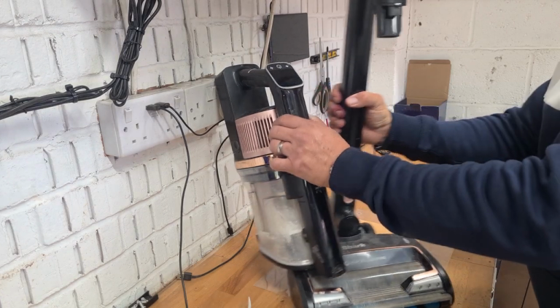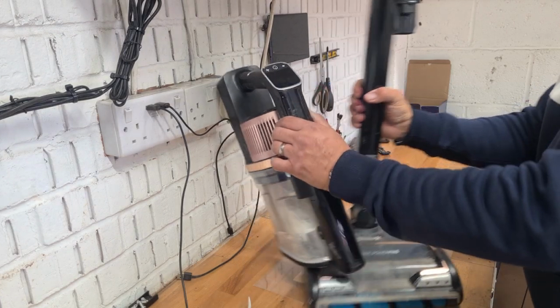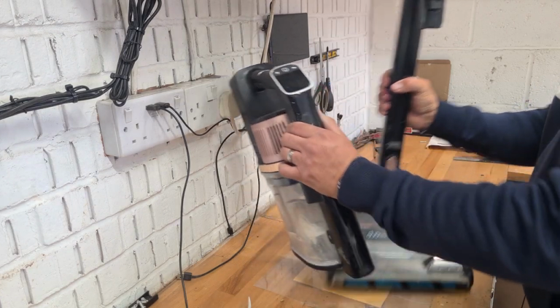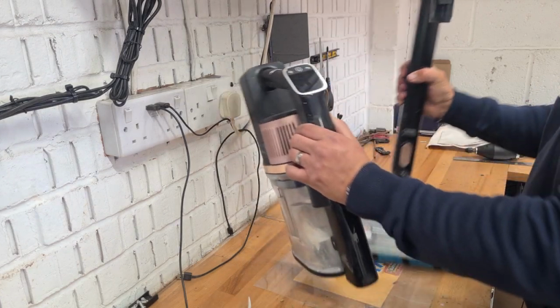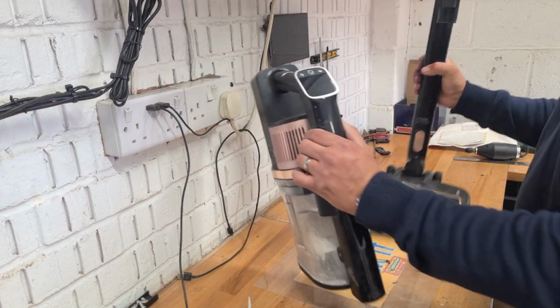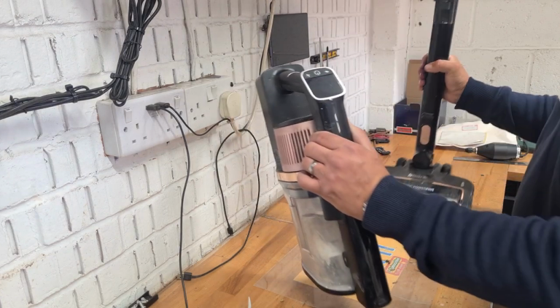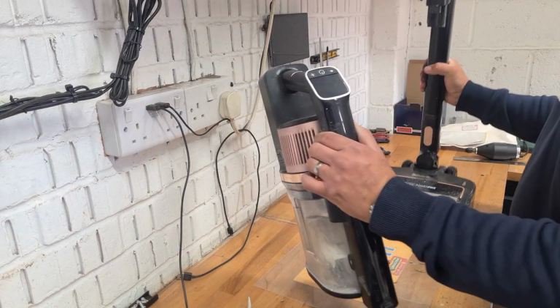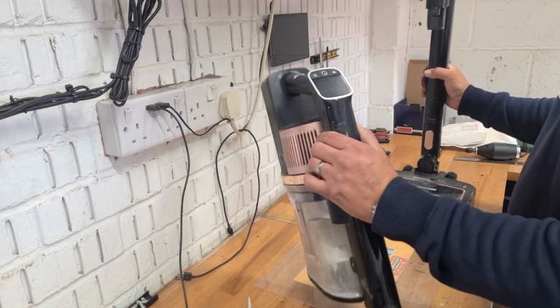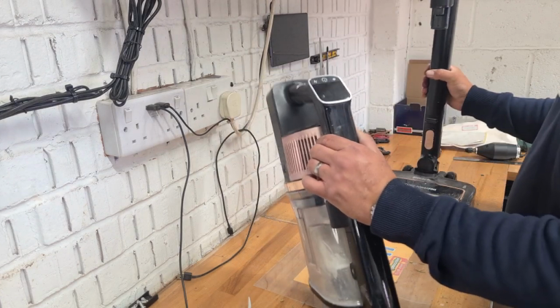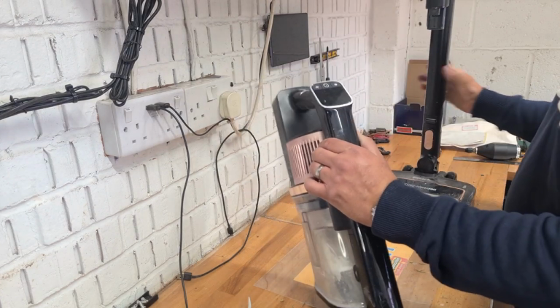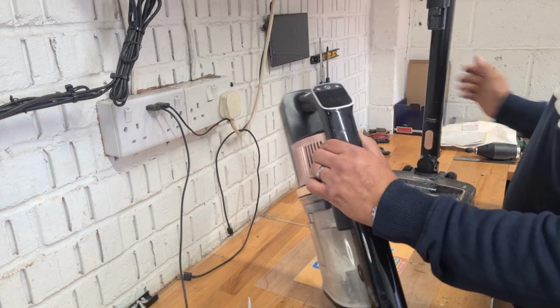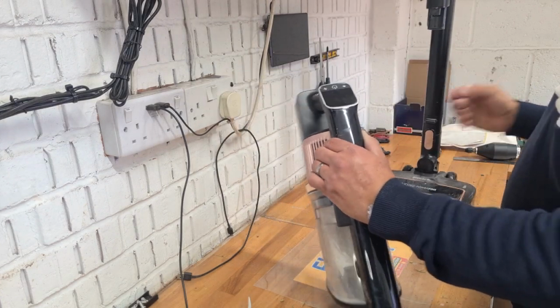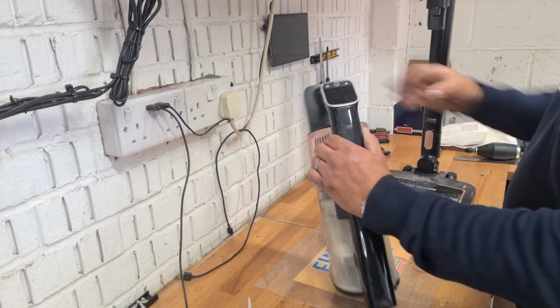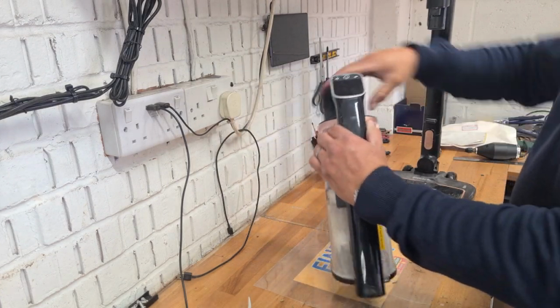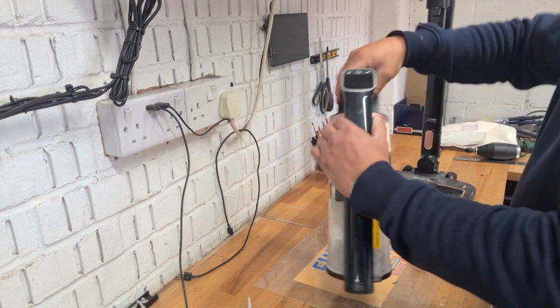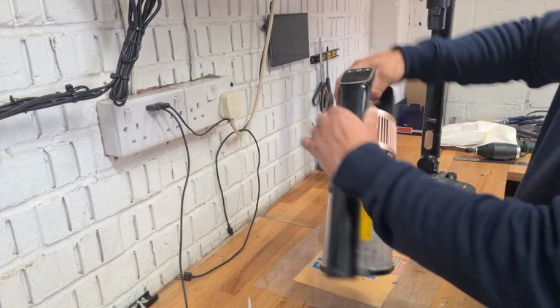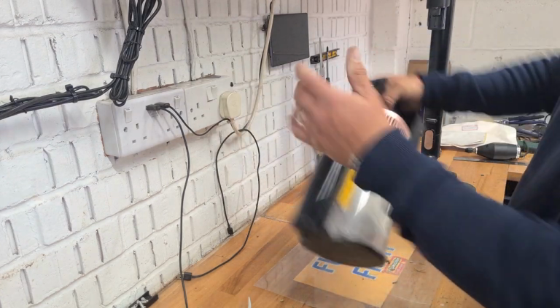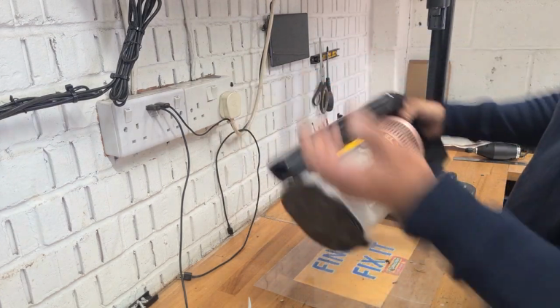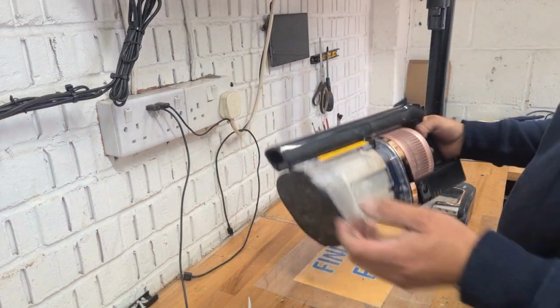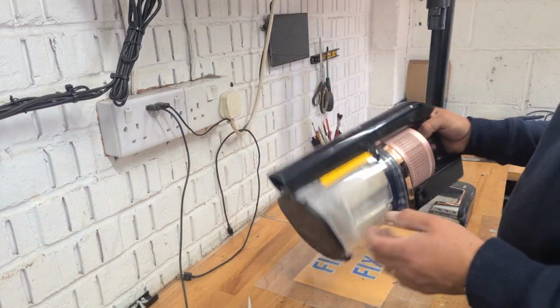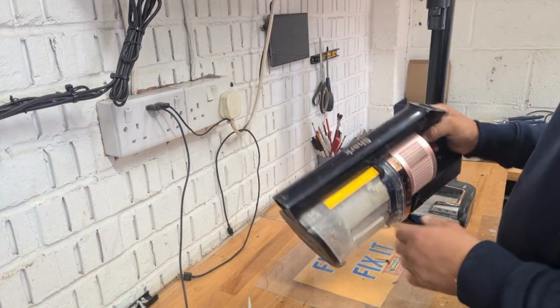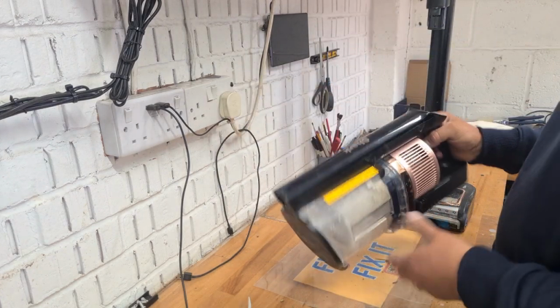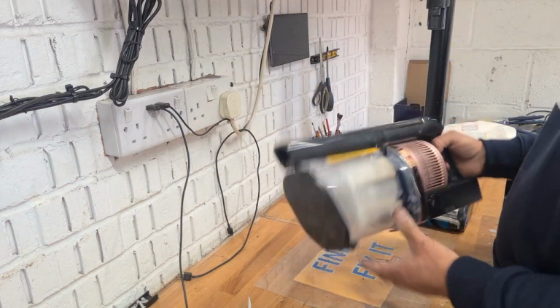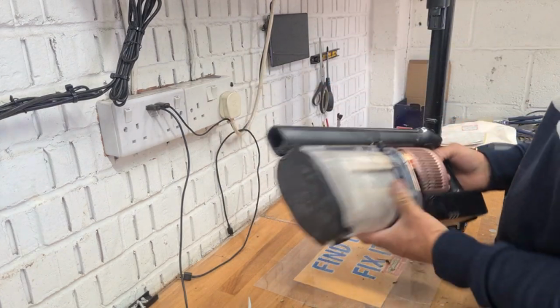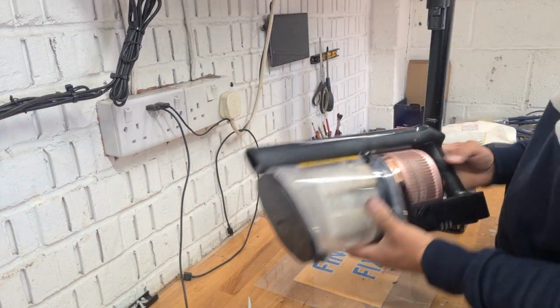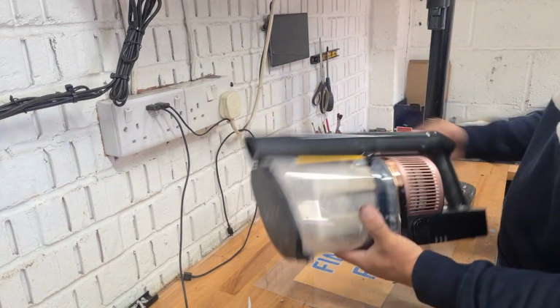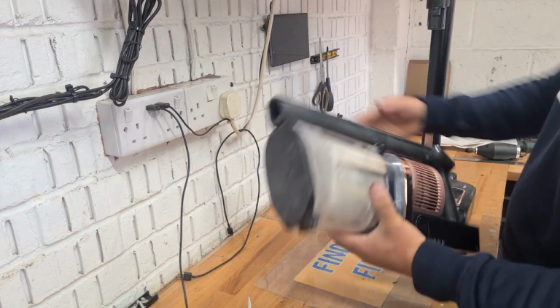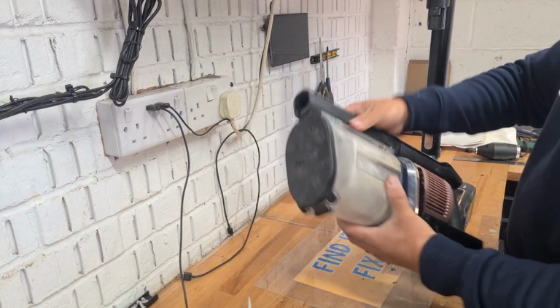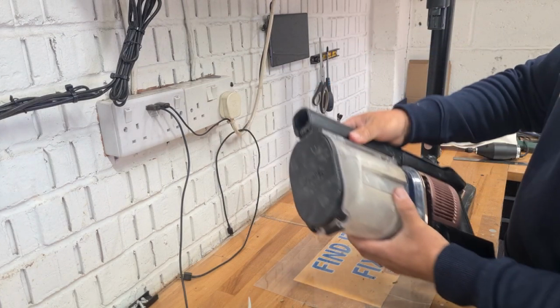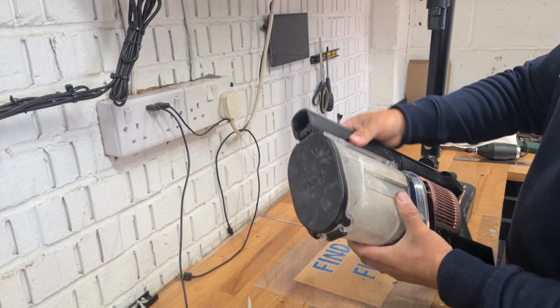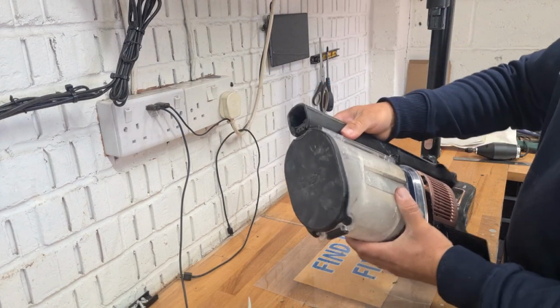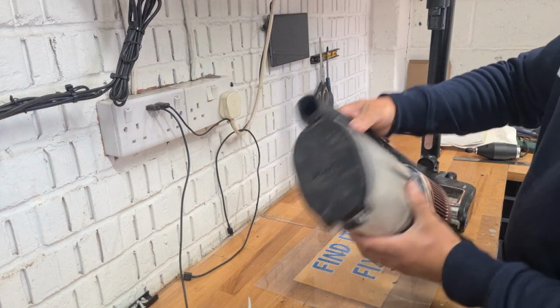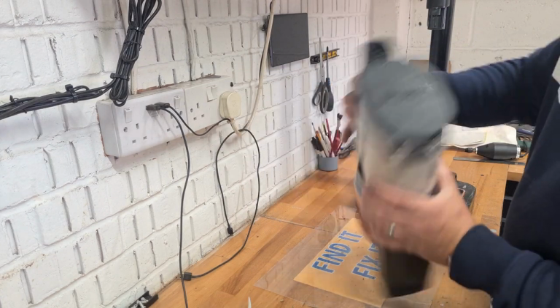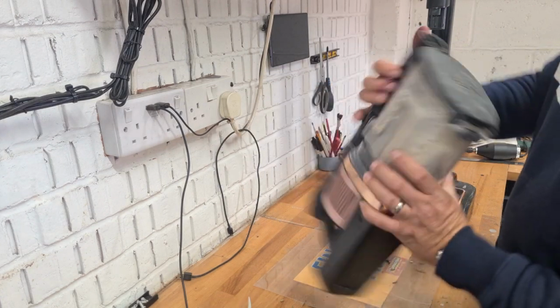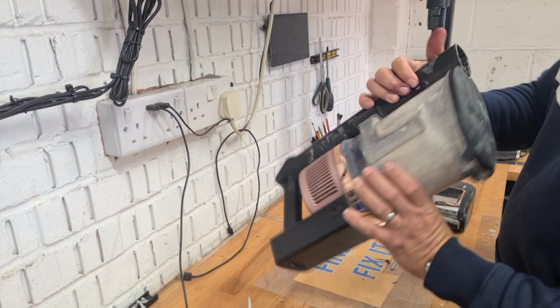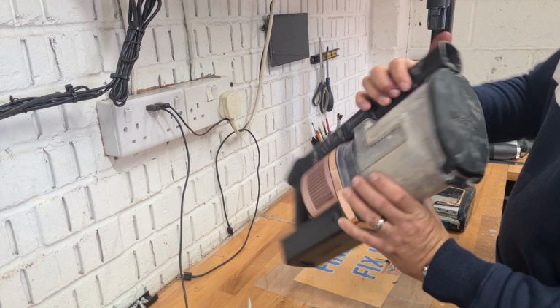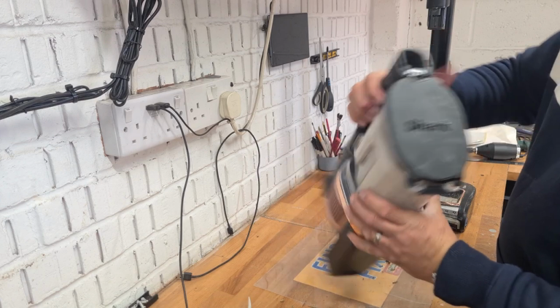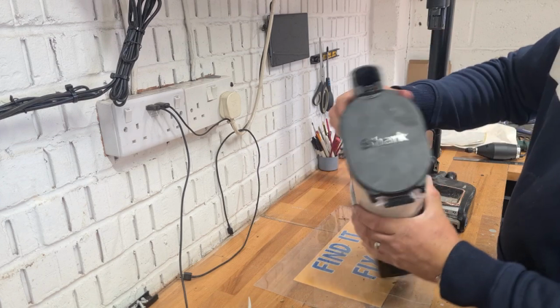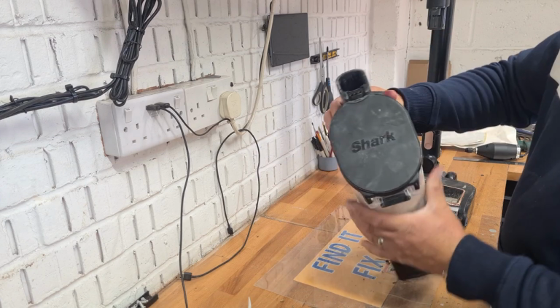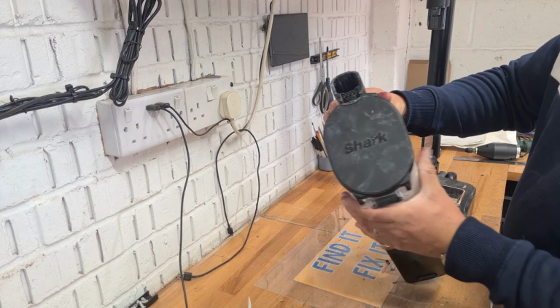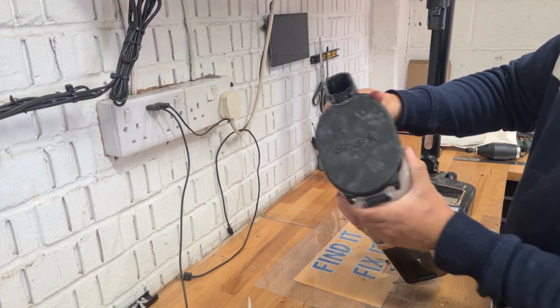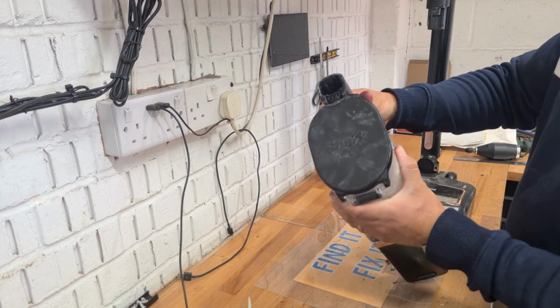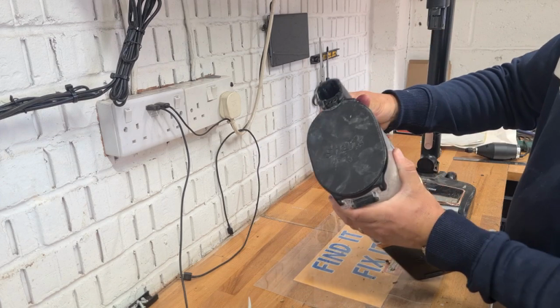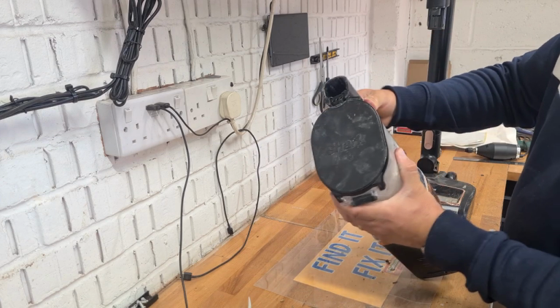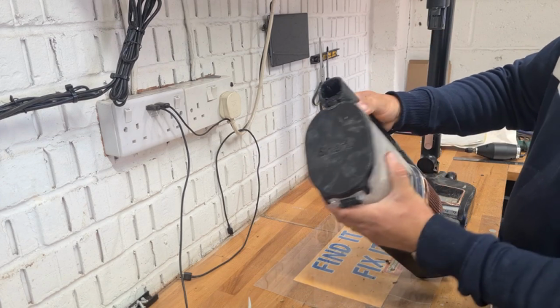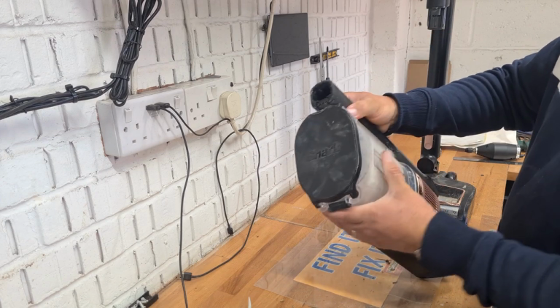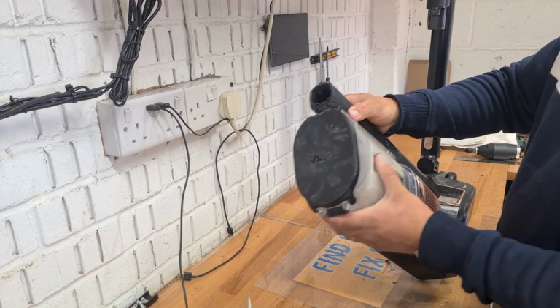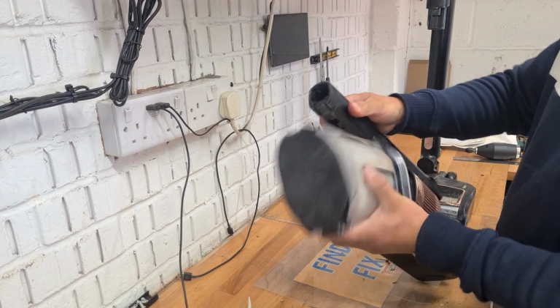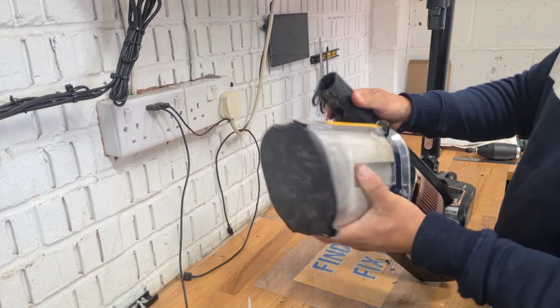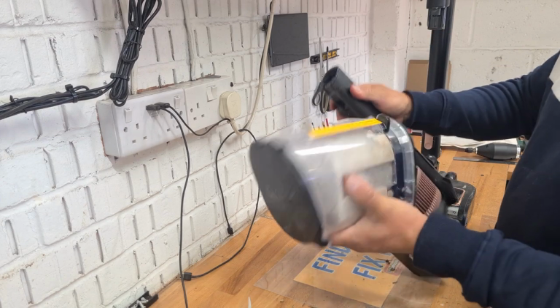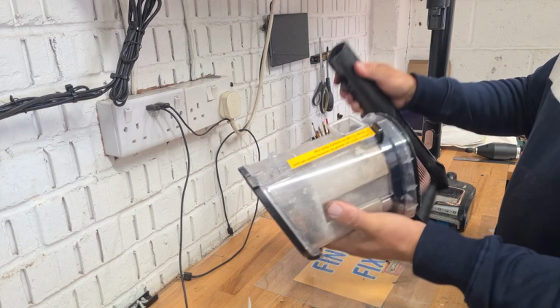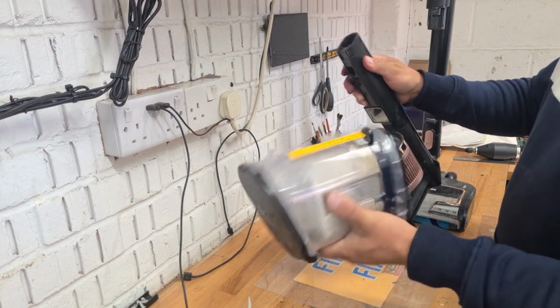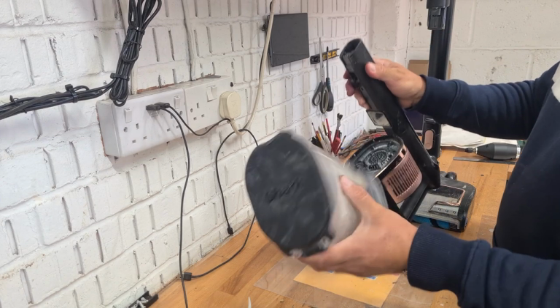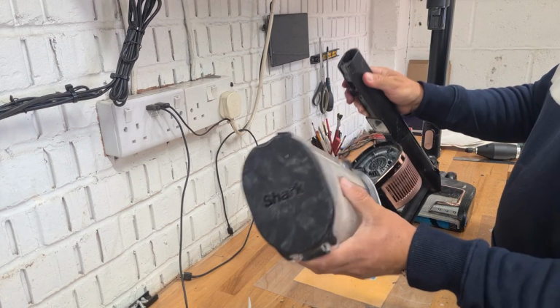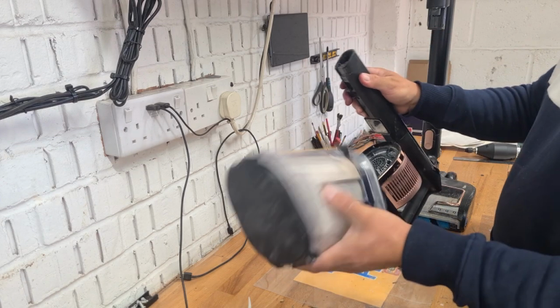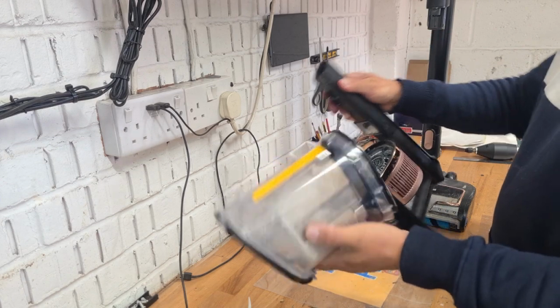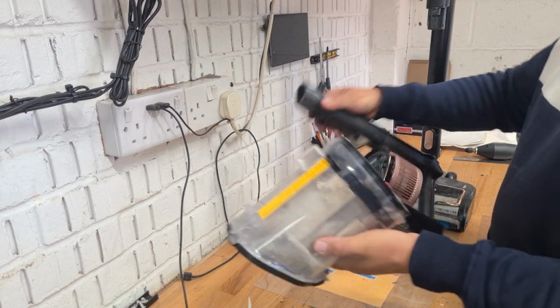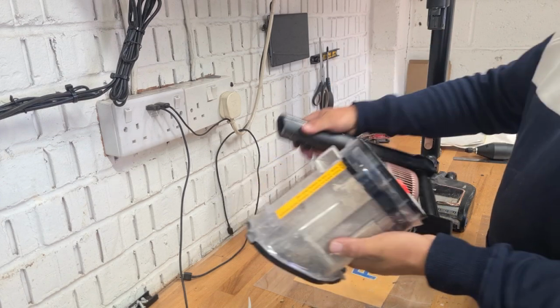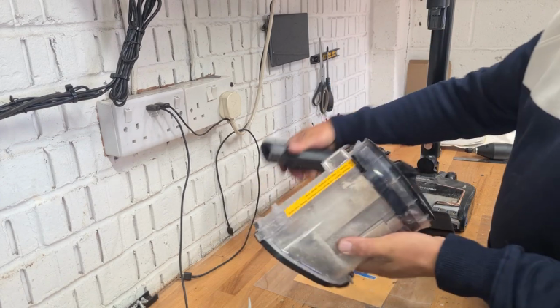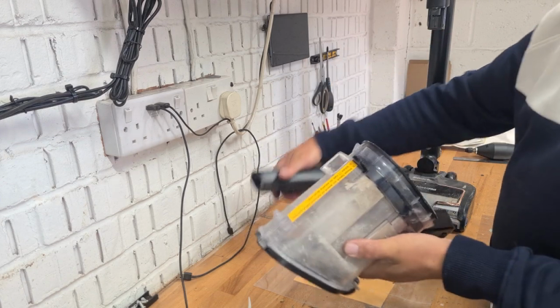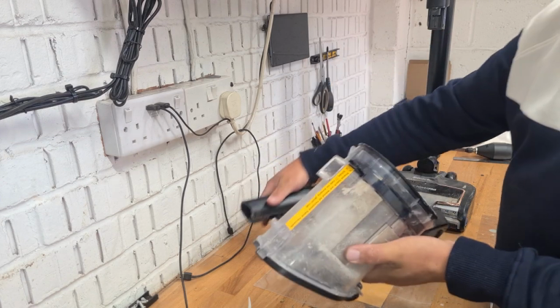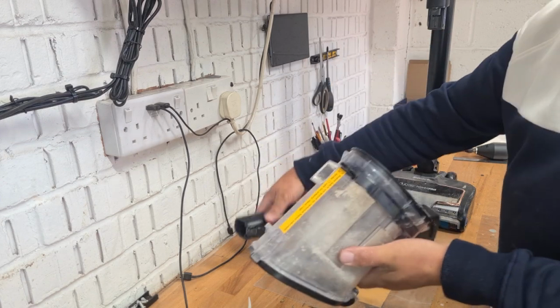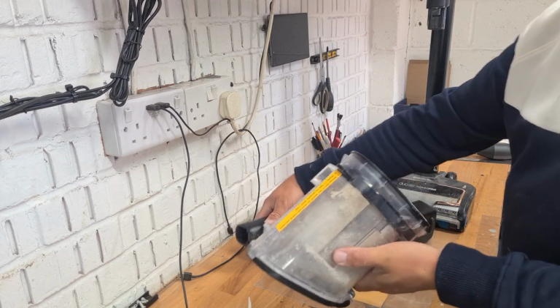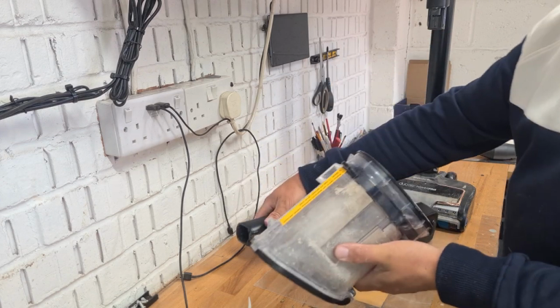First thing we're going to do is start with the main body. You pop your body off, as I'm sure you know, after emptying the bin.